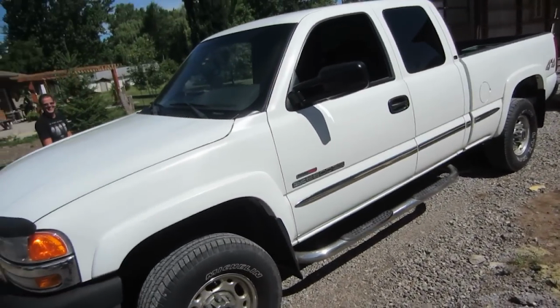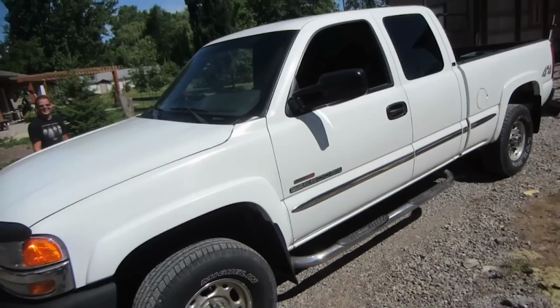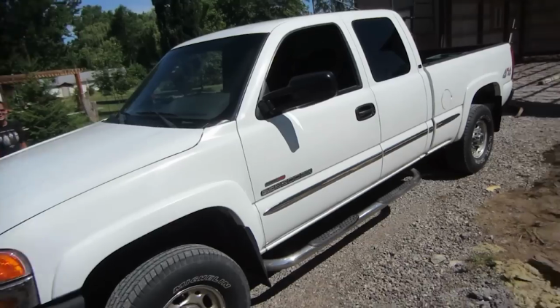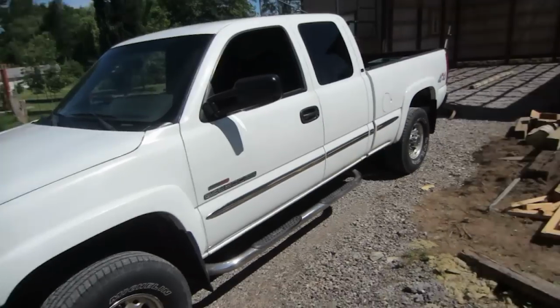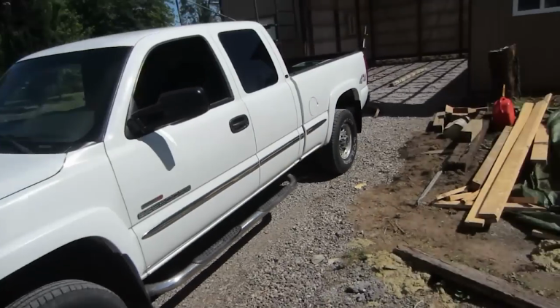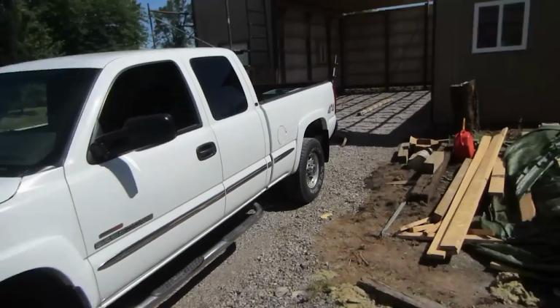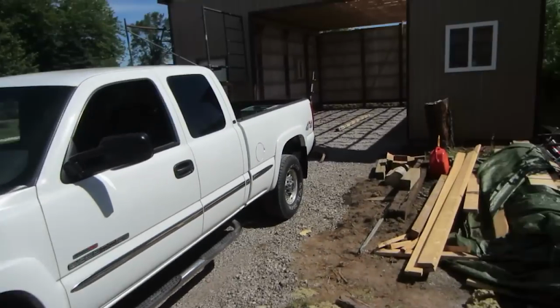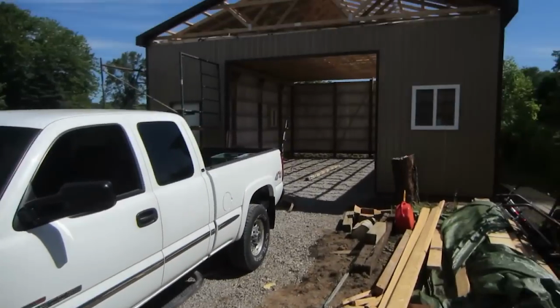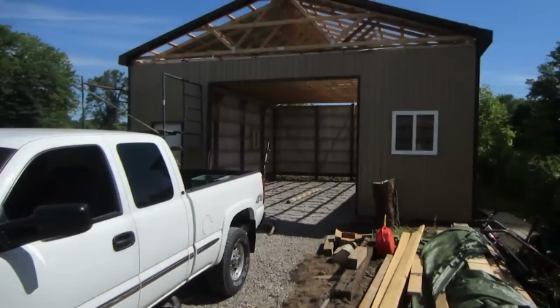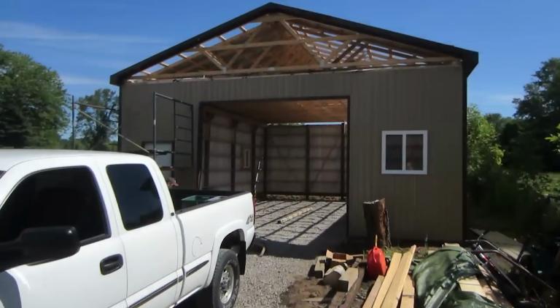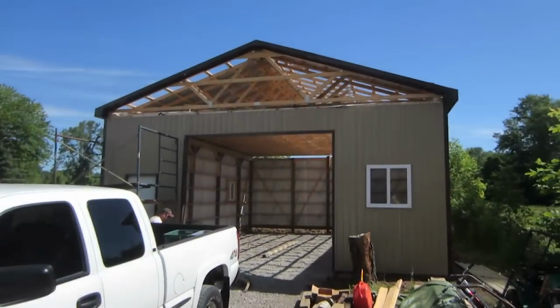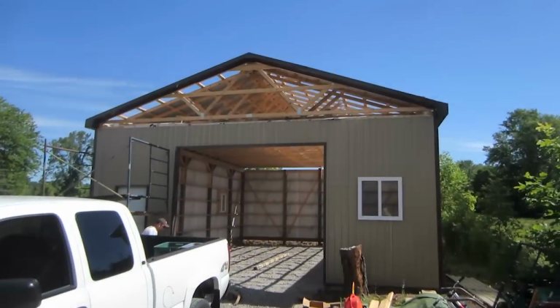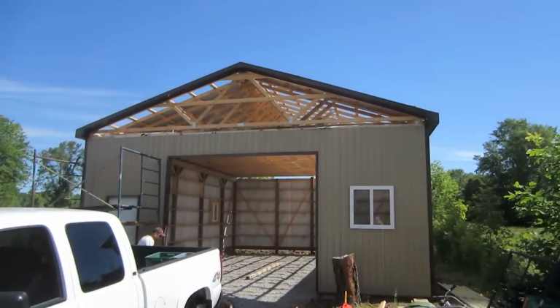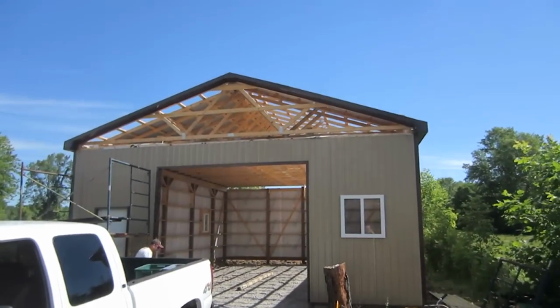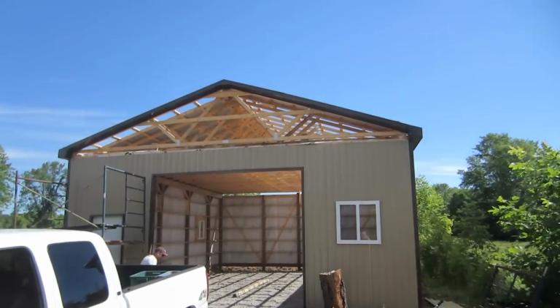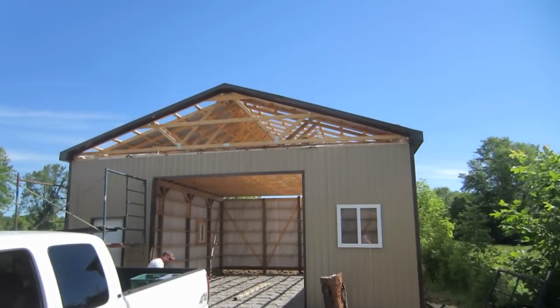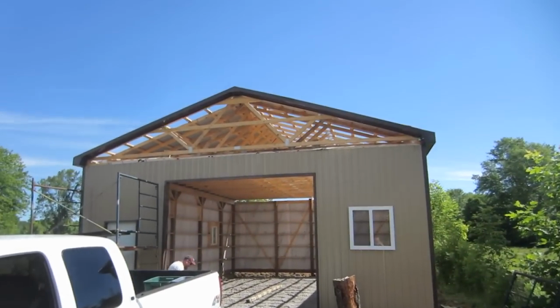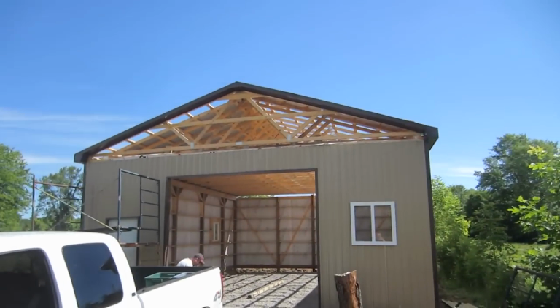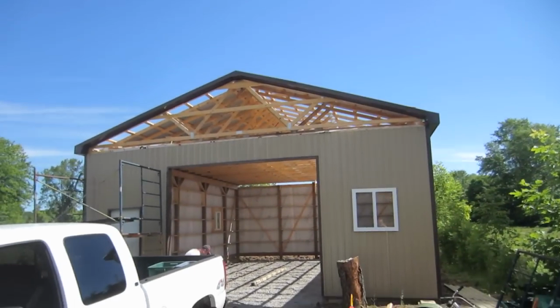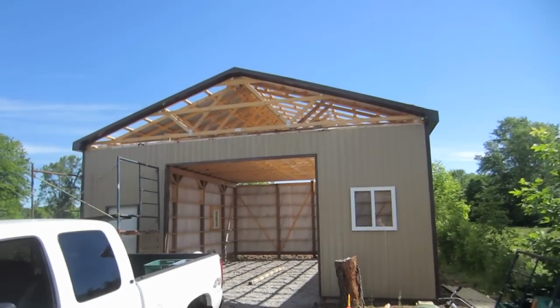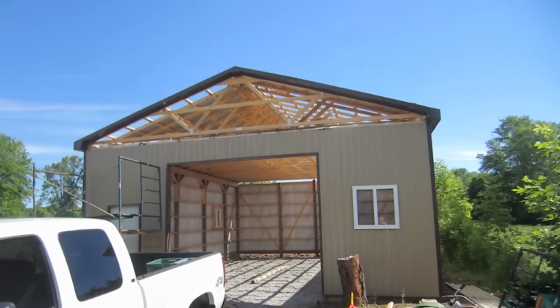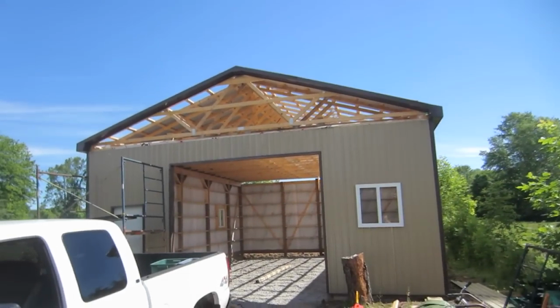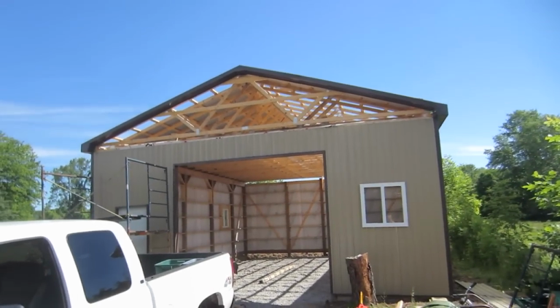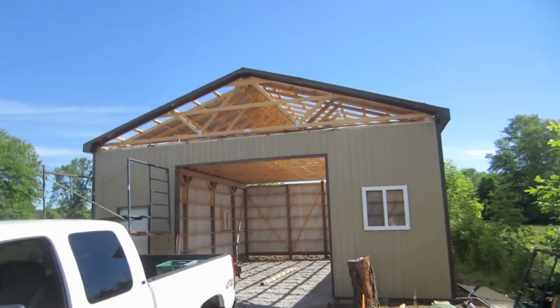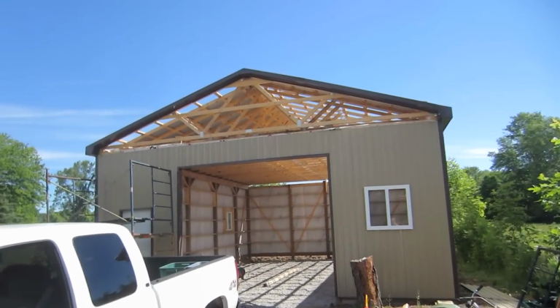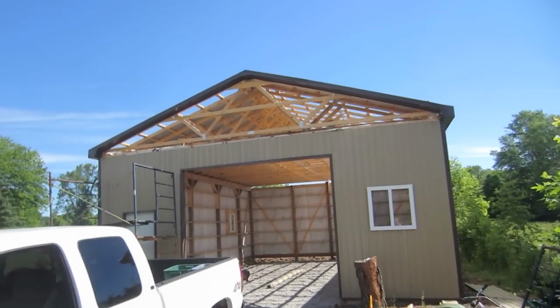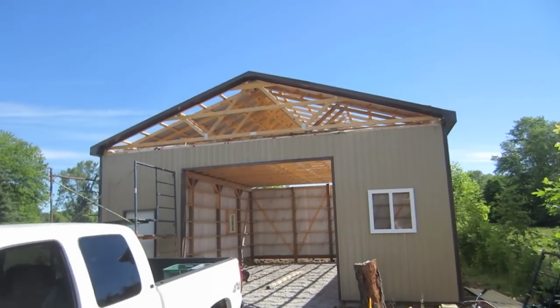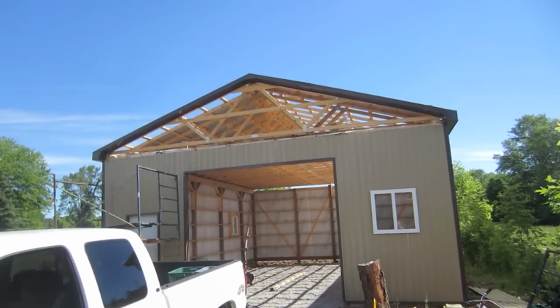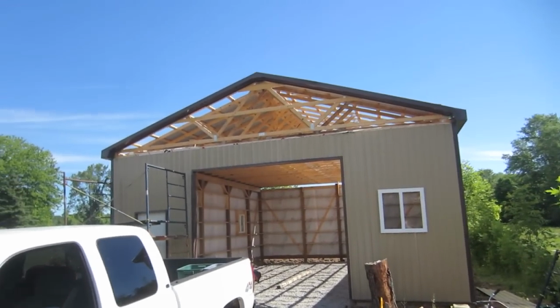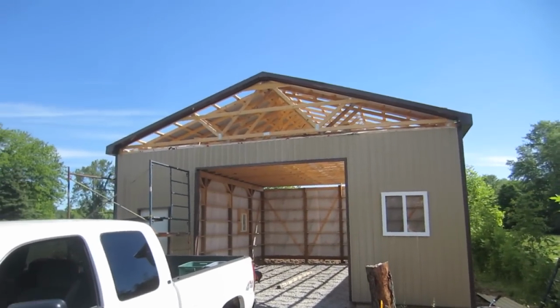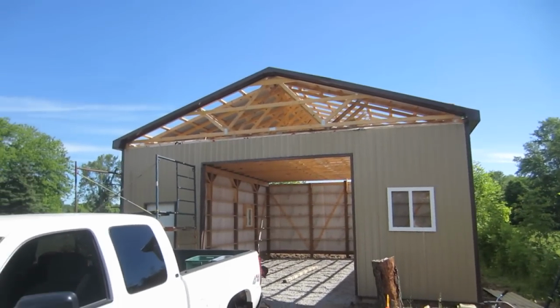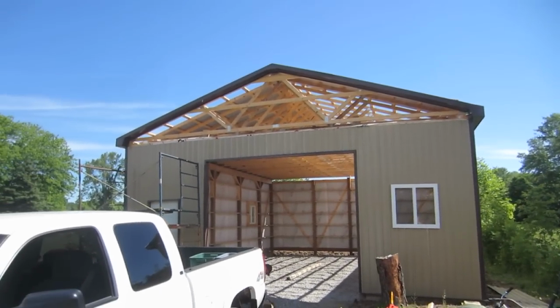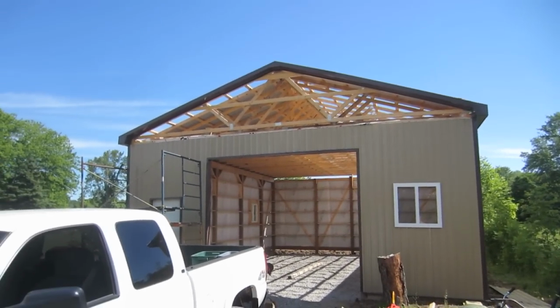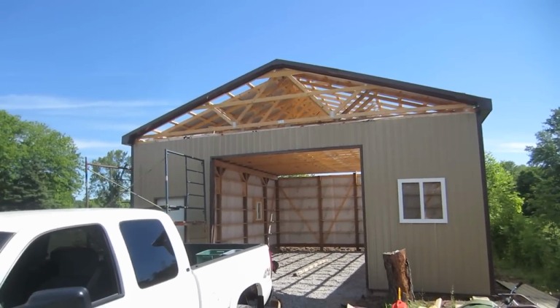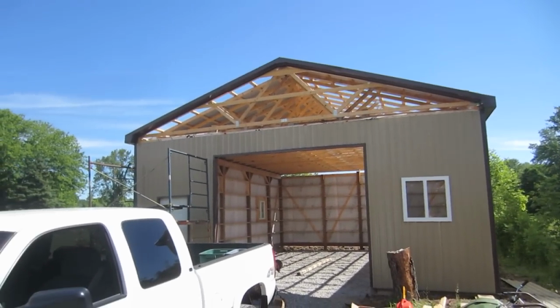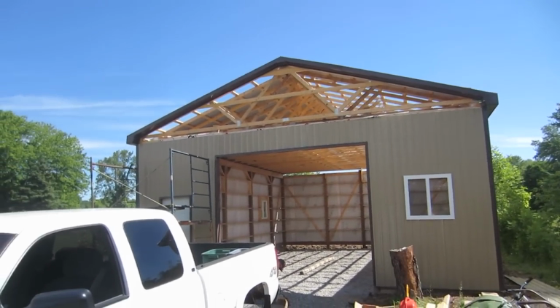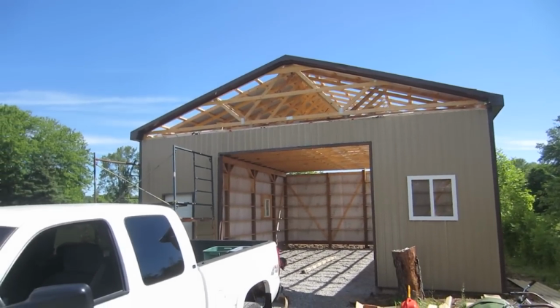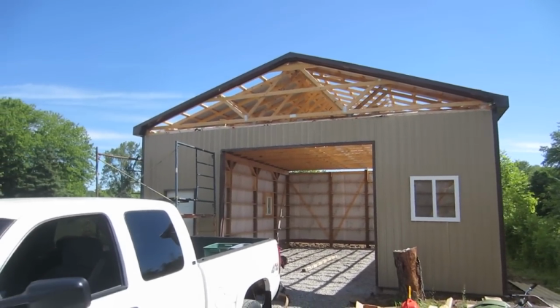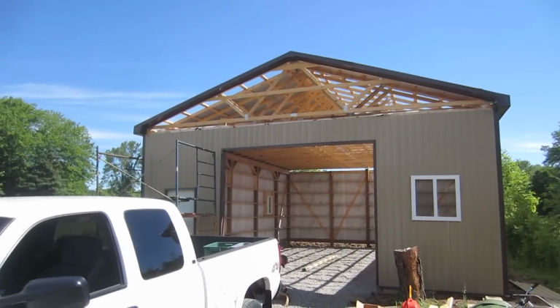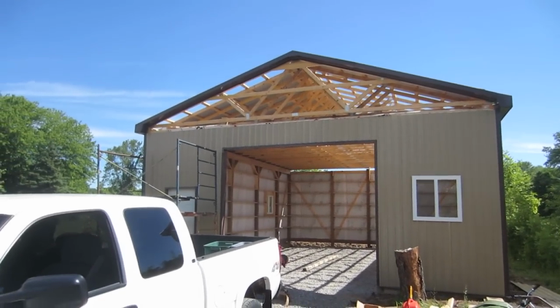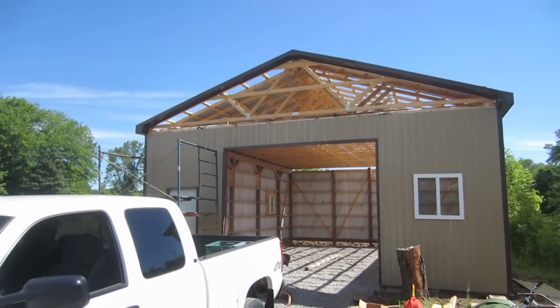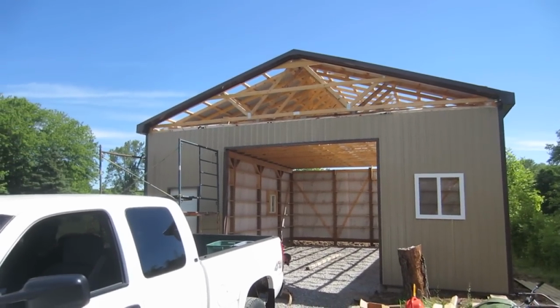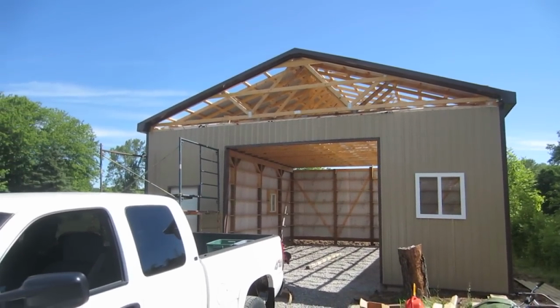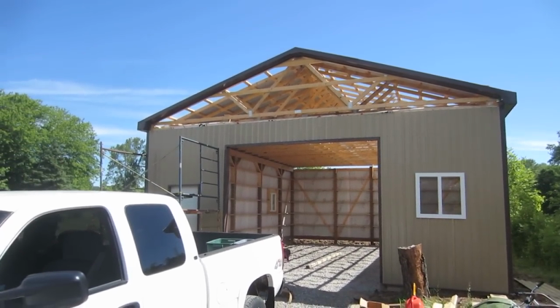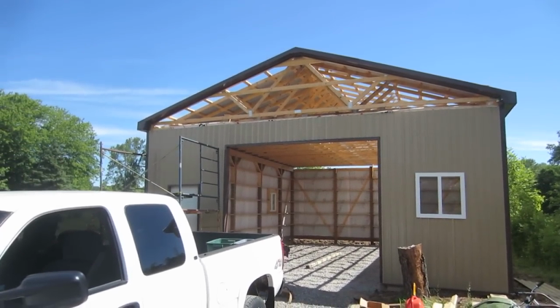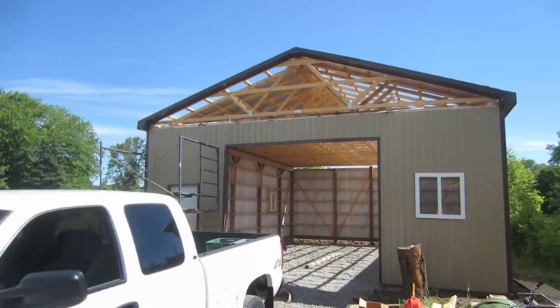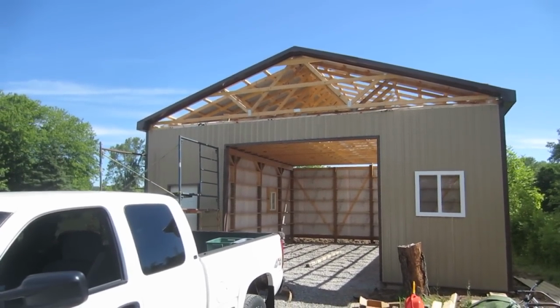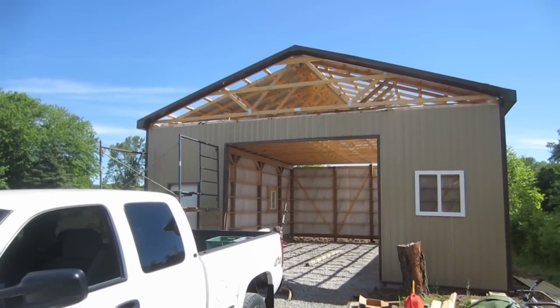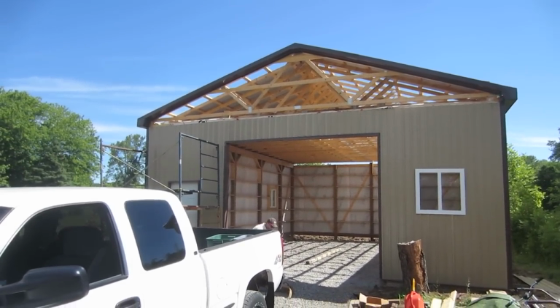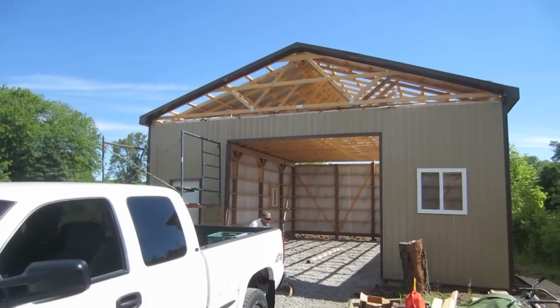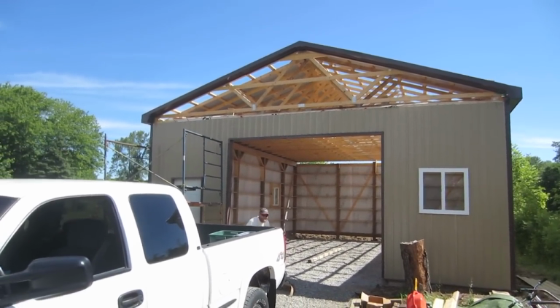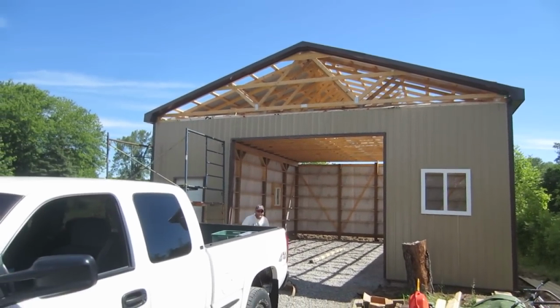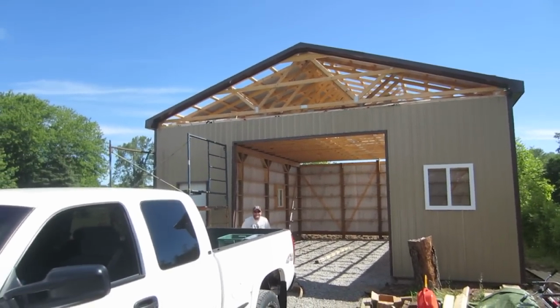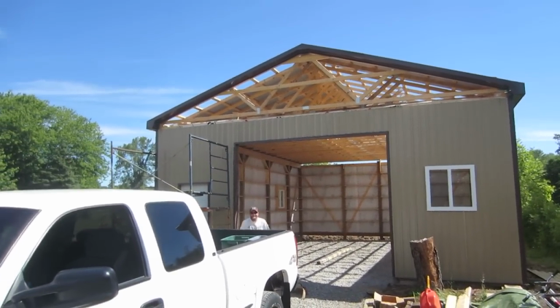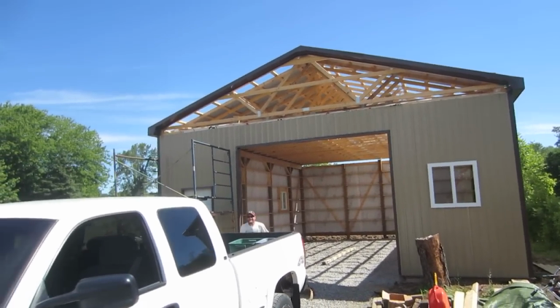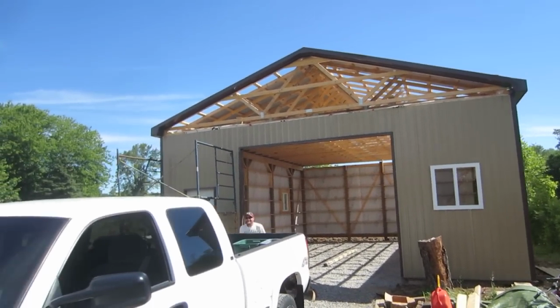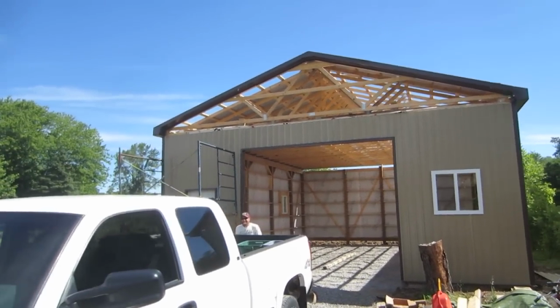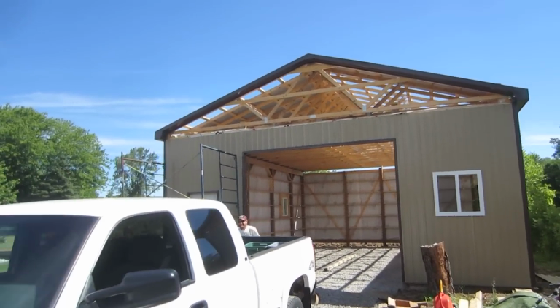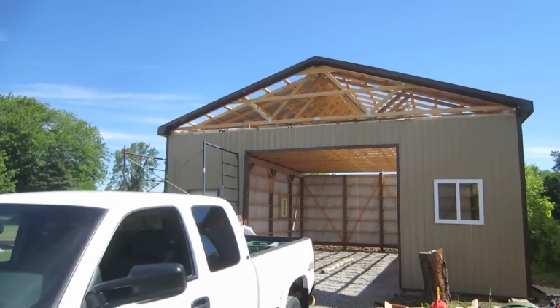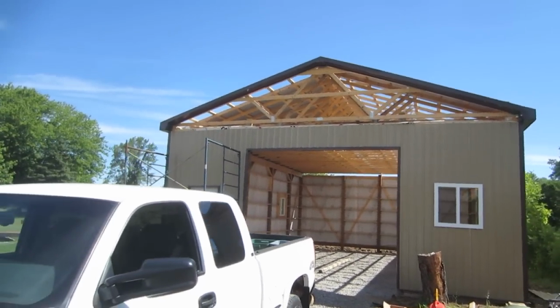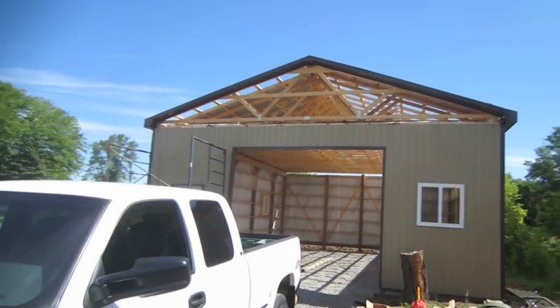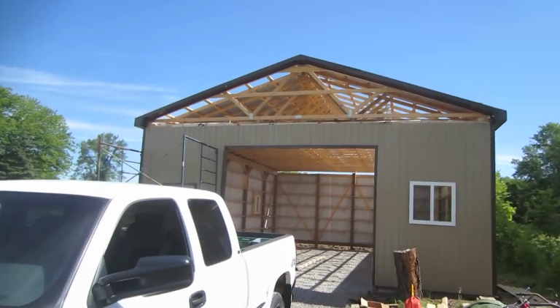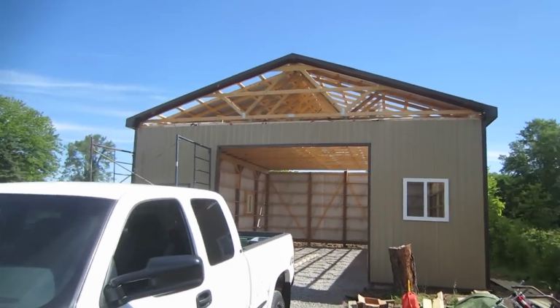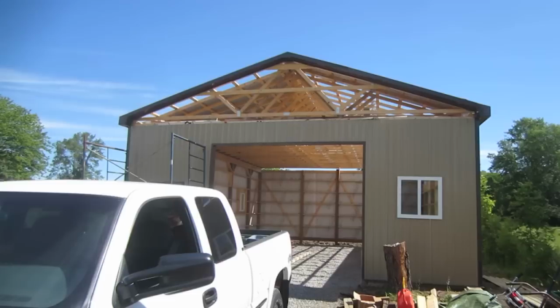It's a roof steel day. I had to run out this morning and they're already done one side. I'll show you guys how we do that.